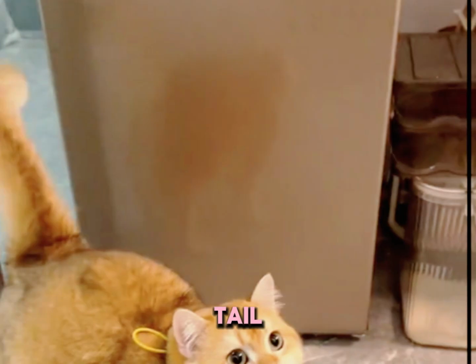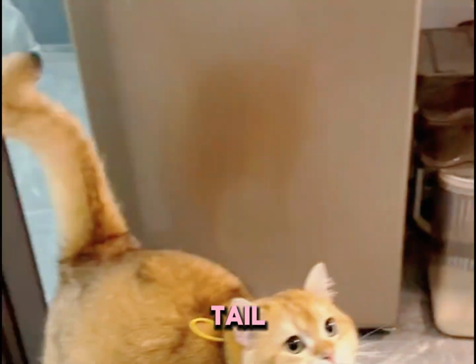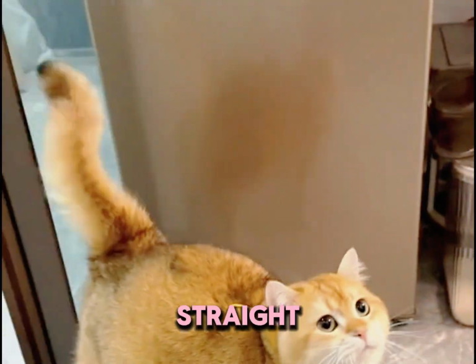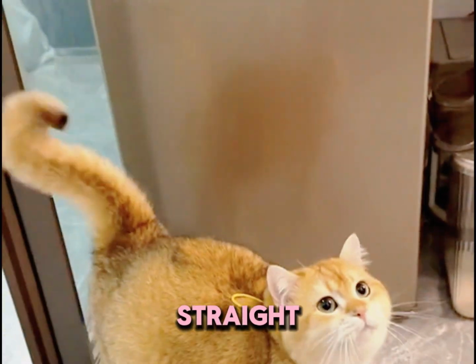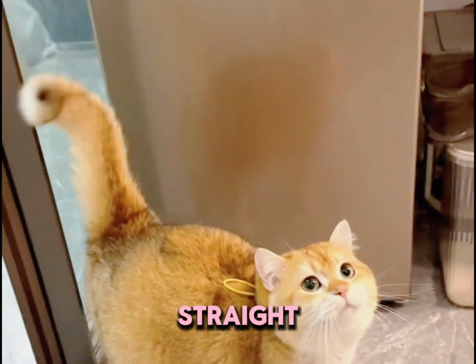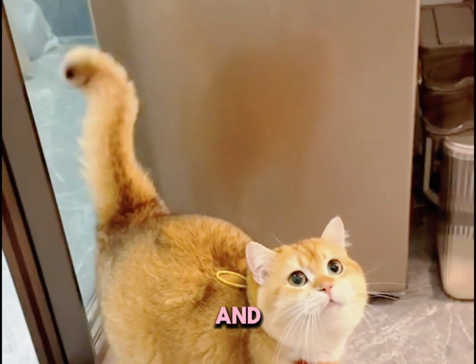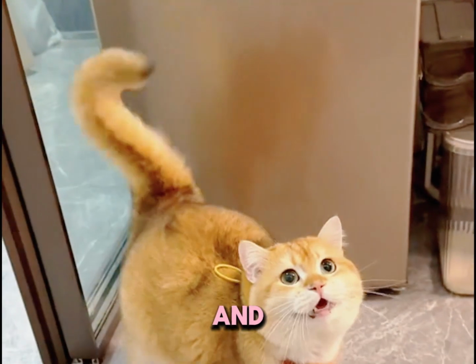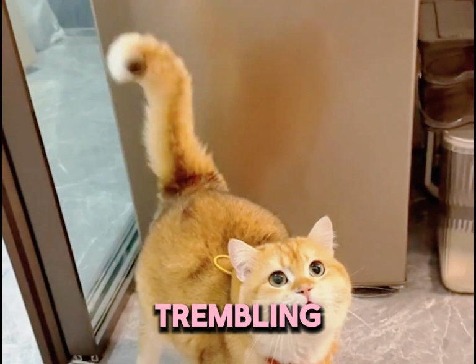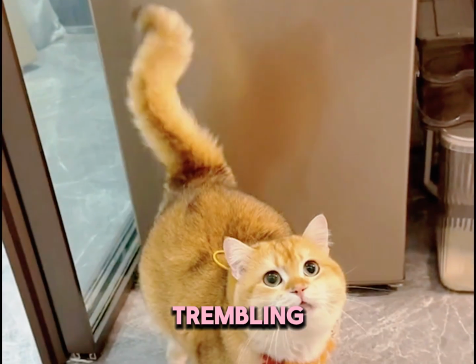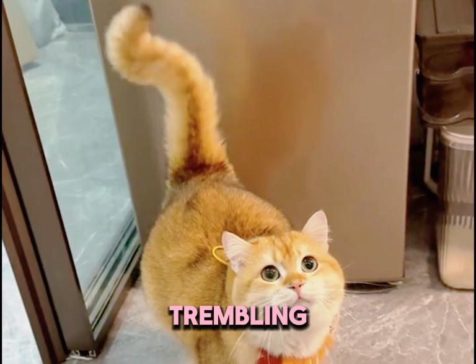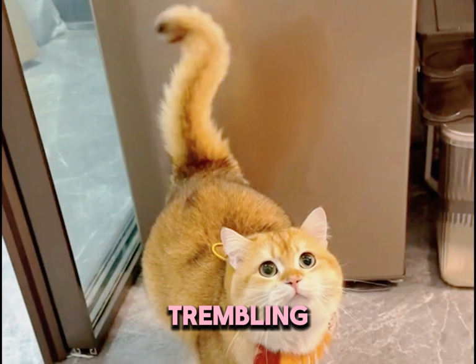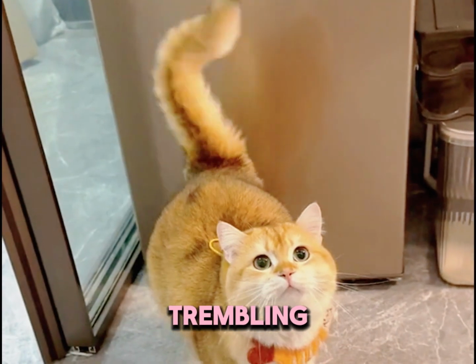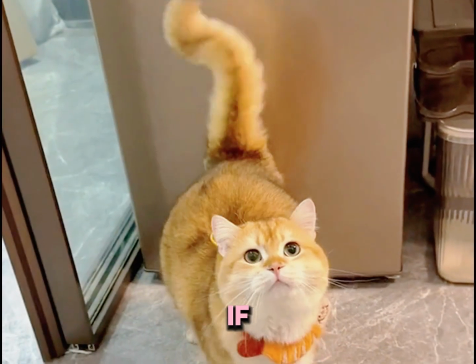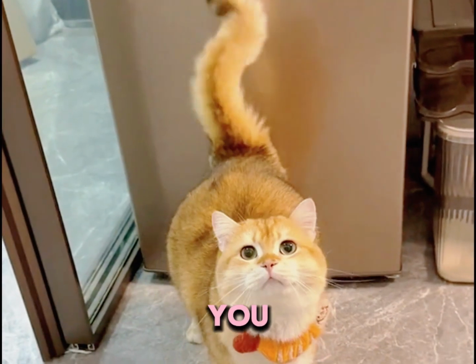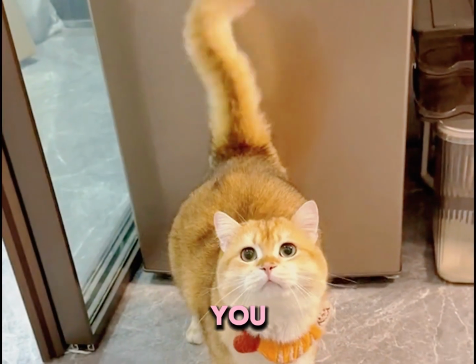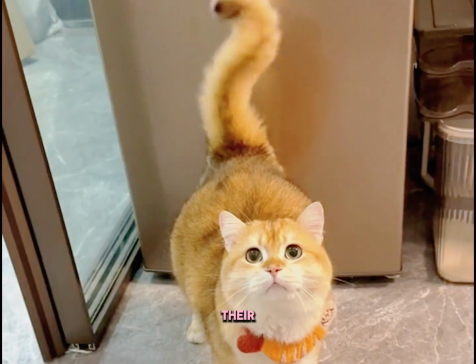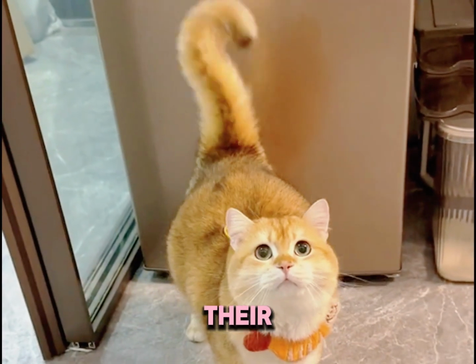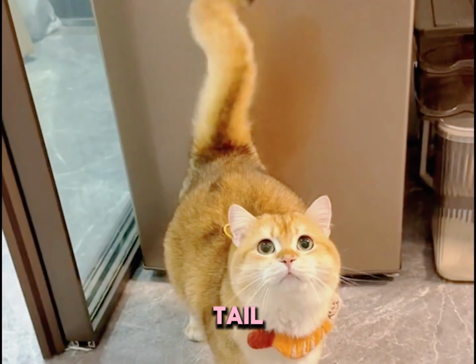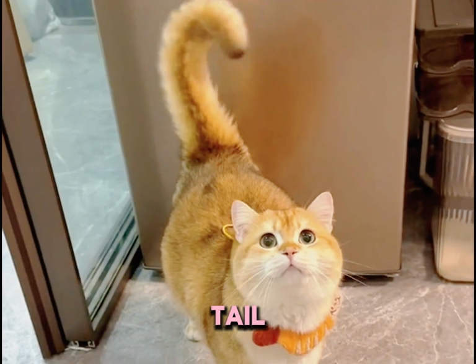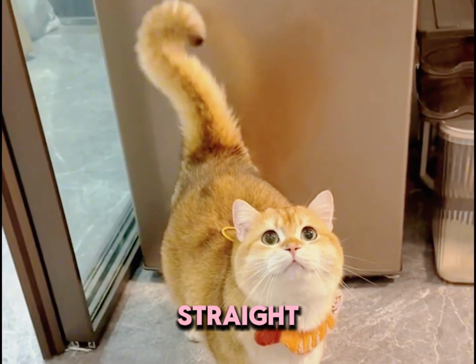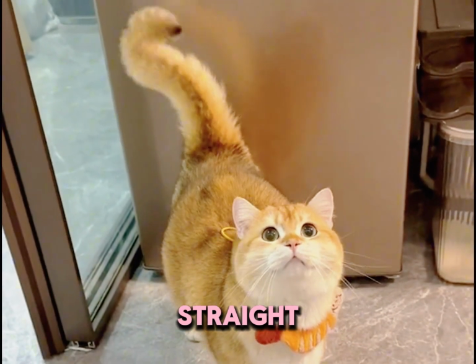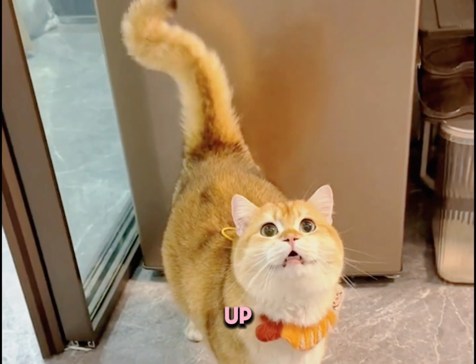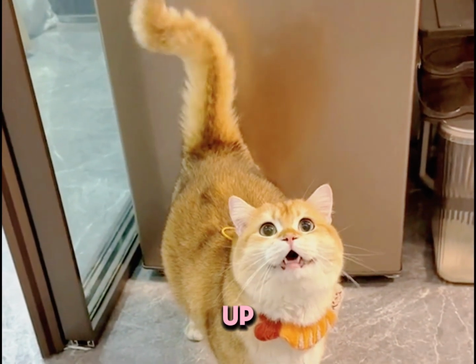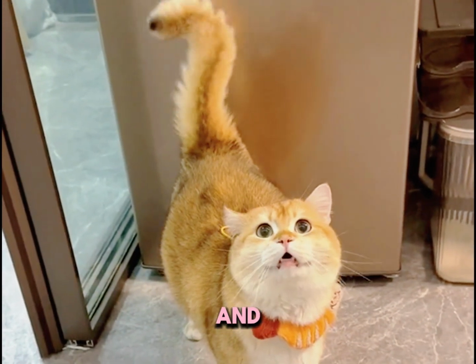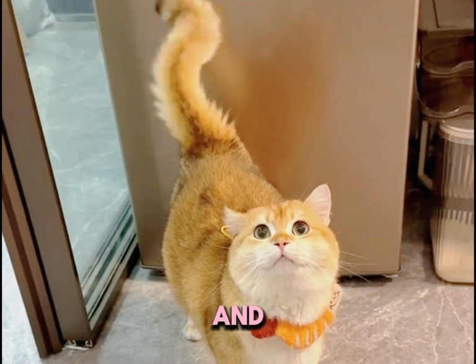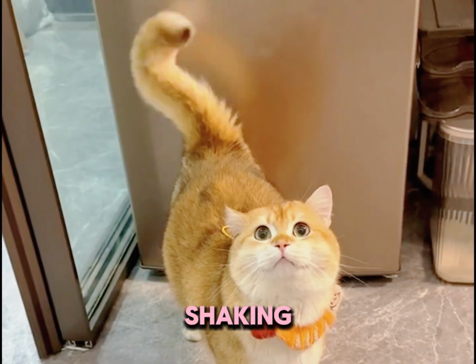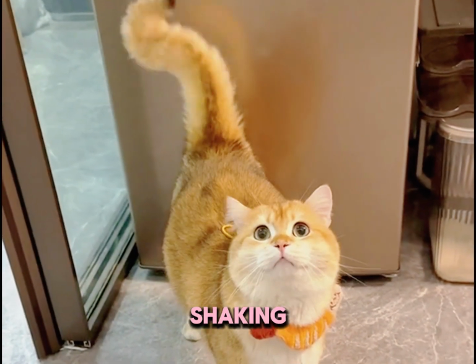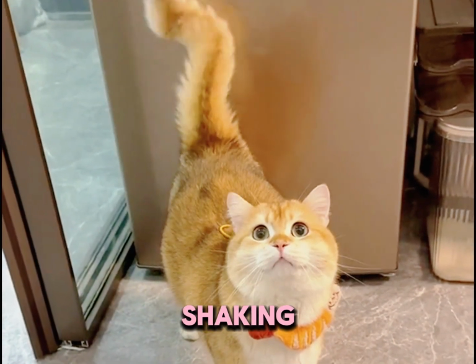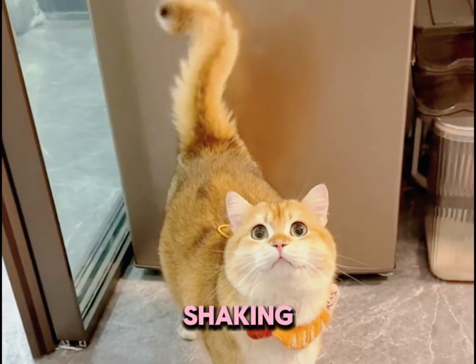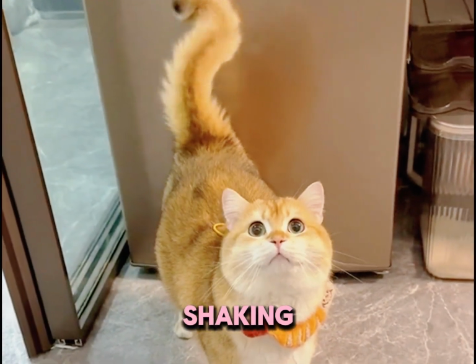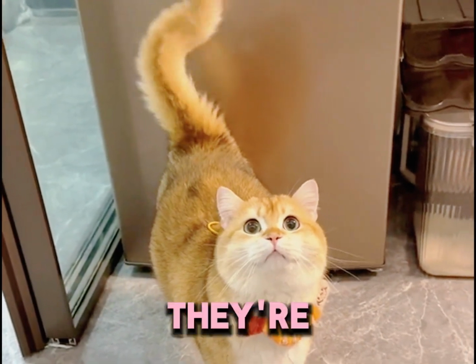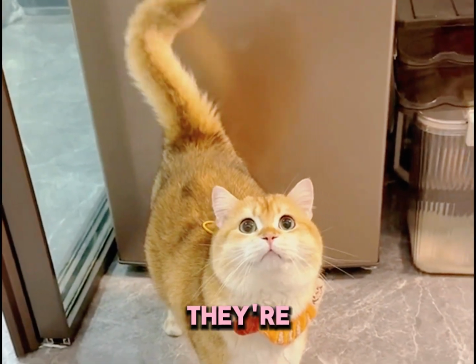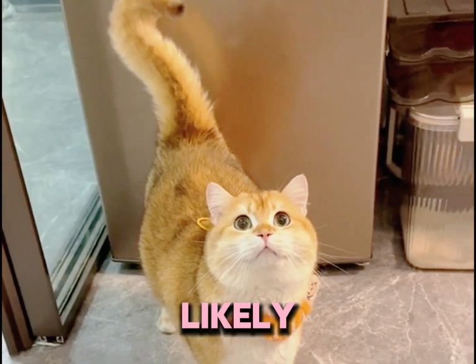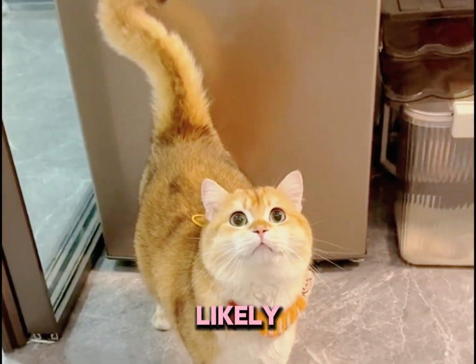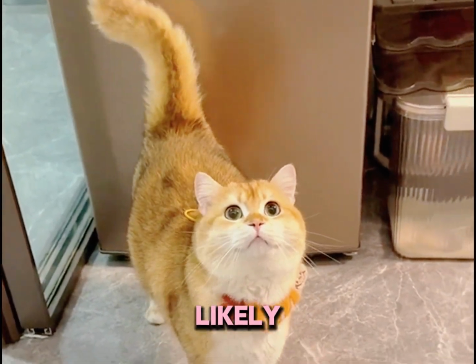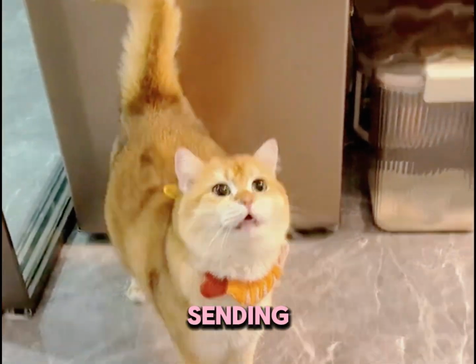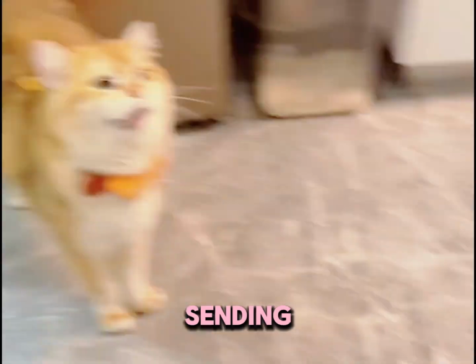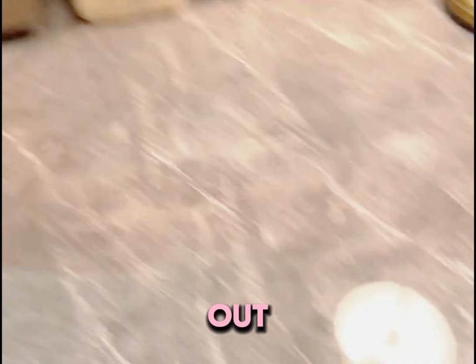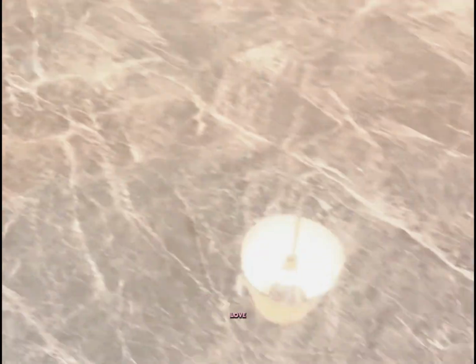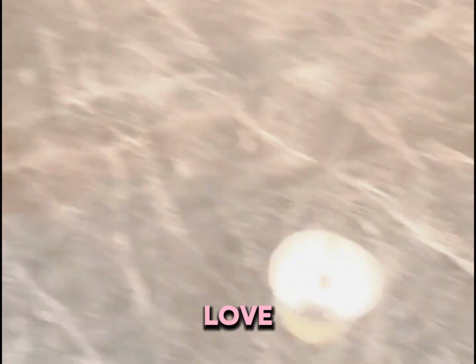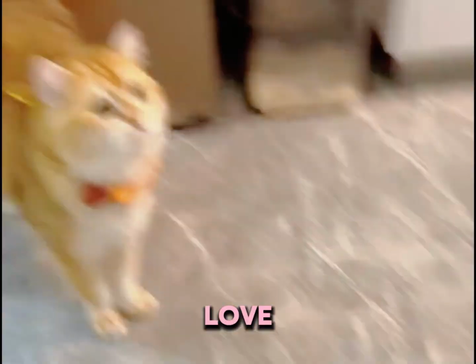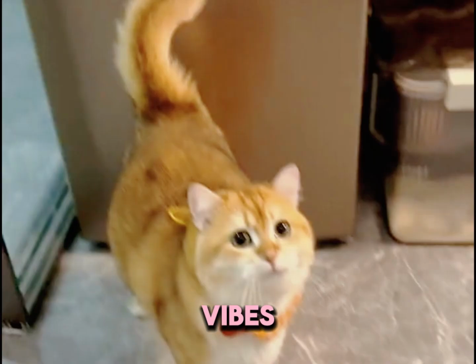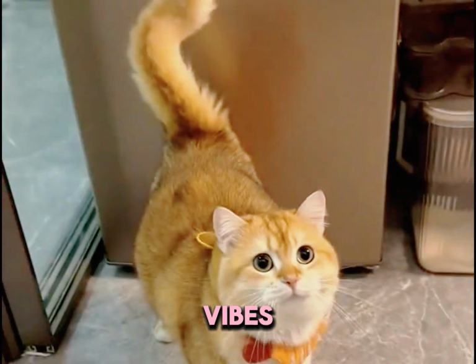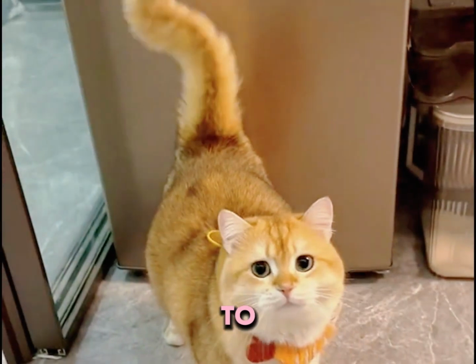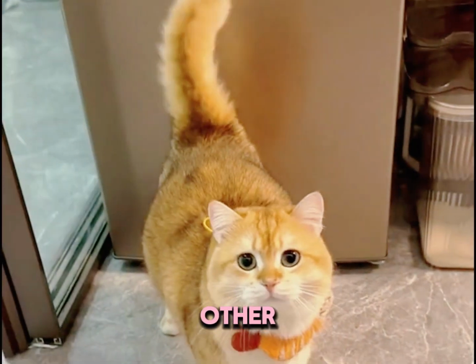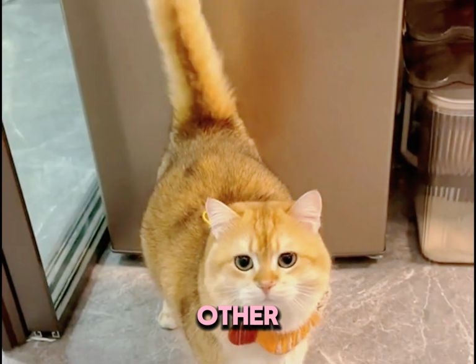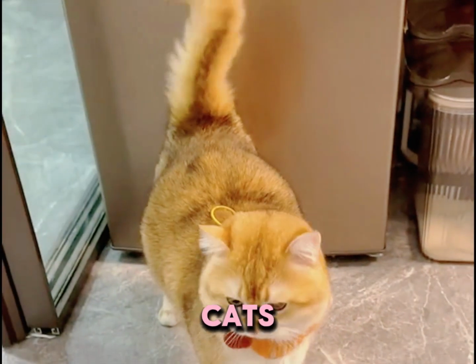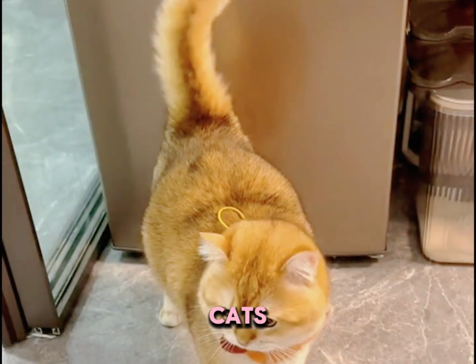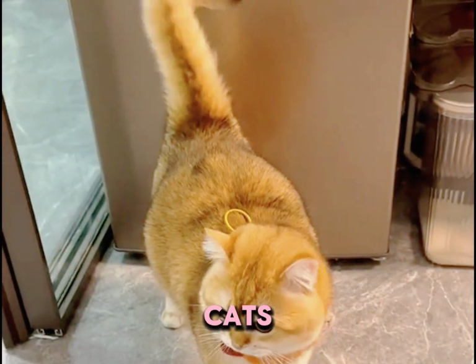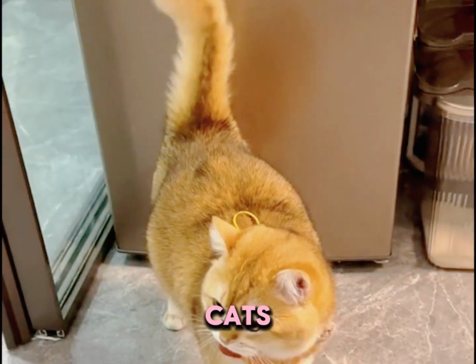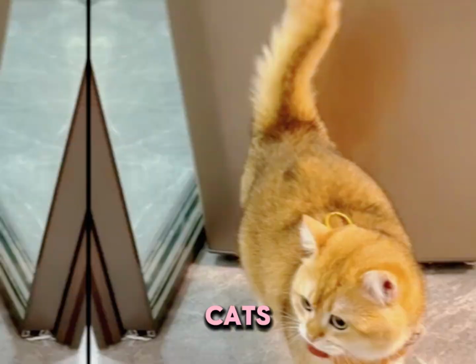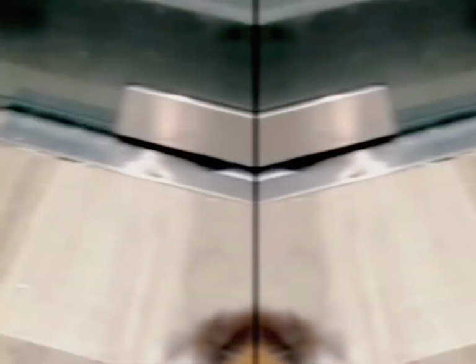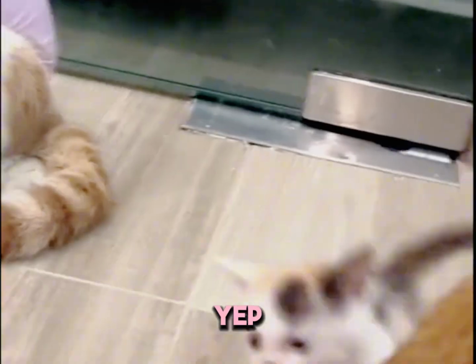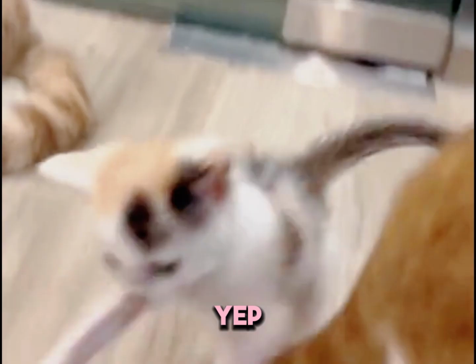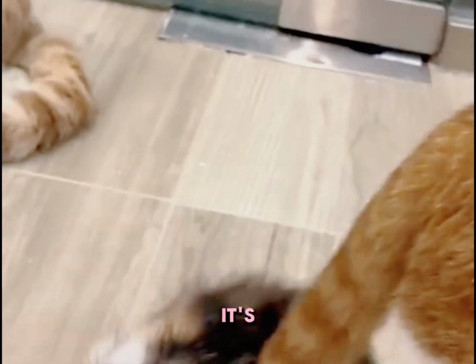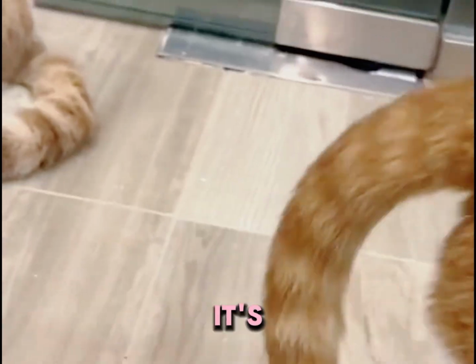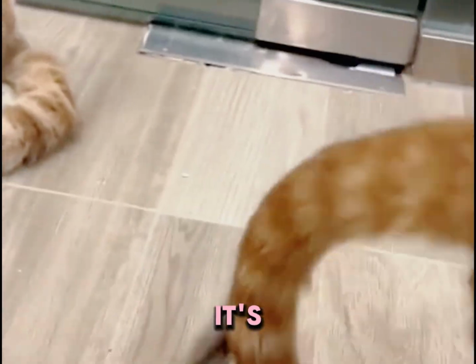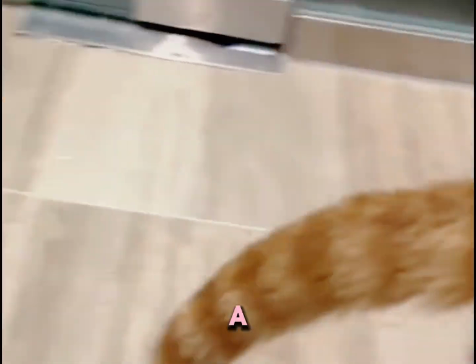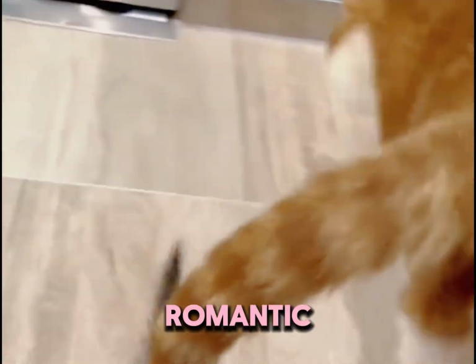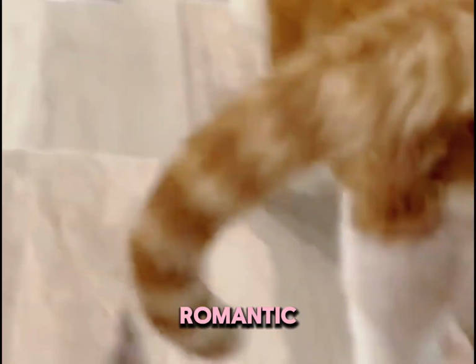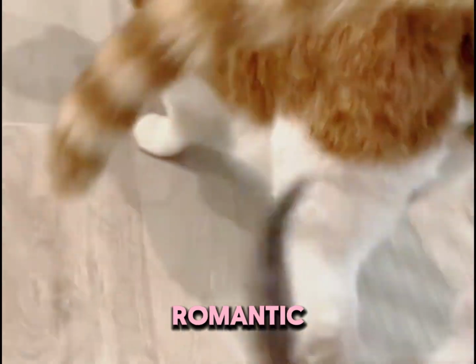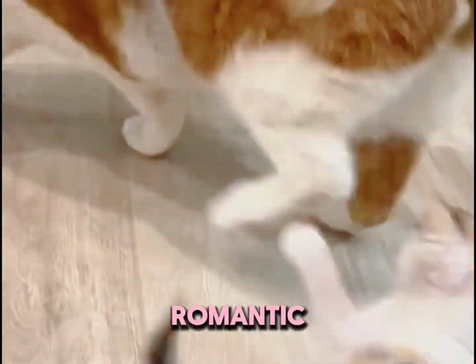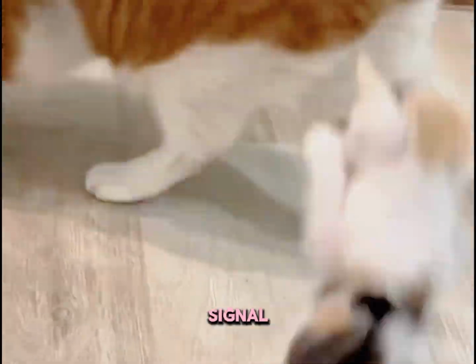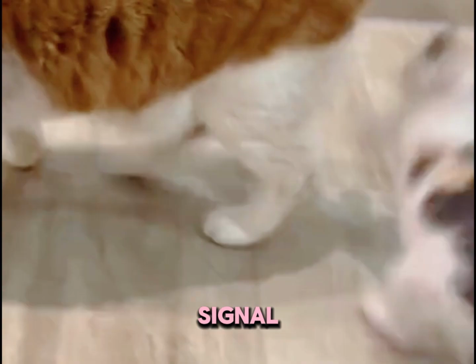Tail straight and trembling. If you see their tail straight up and shaking, they're likely sending out love vibes to other cats. Yep, it's a romantic signal.